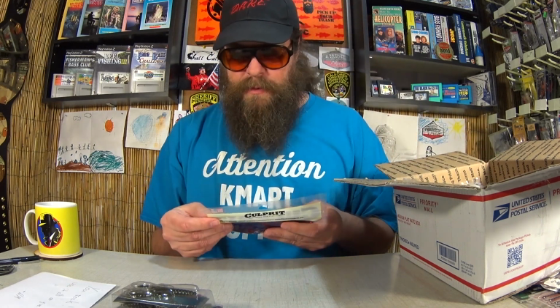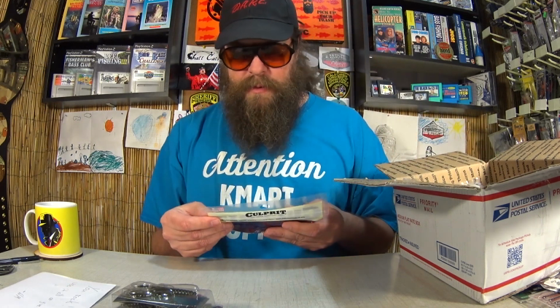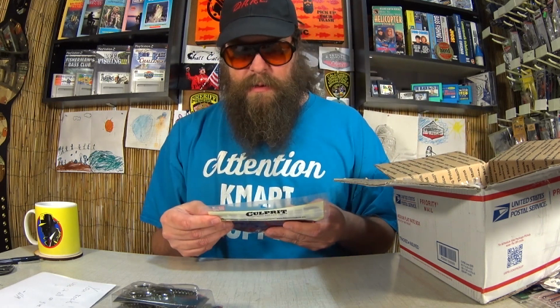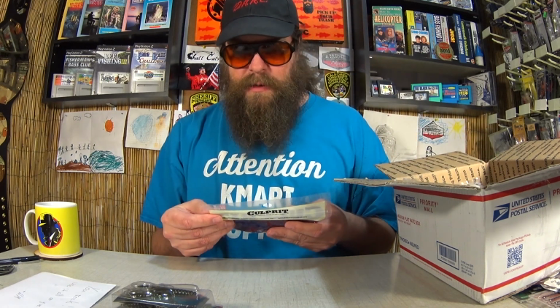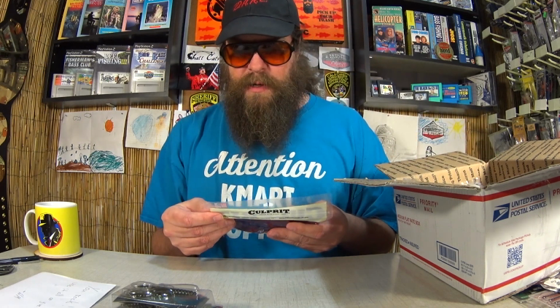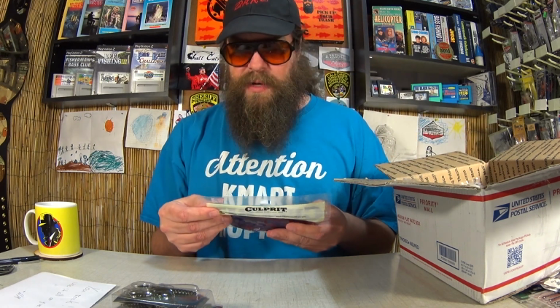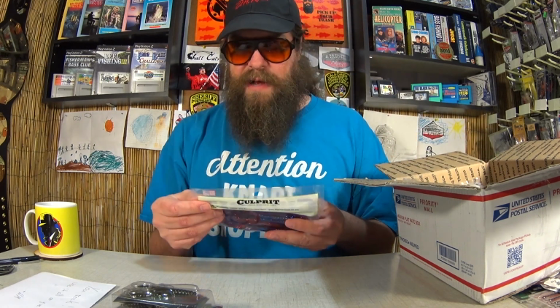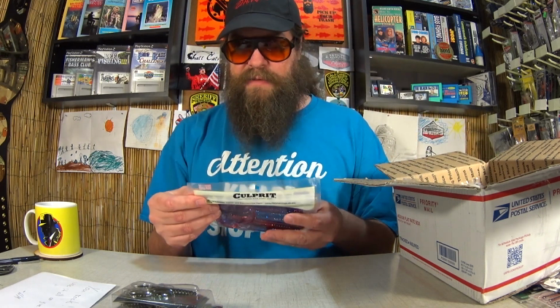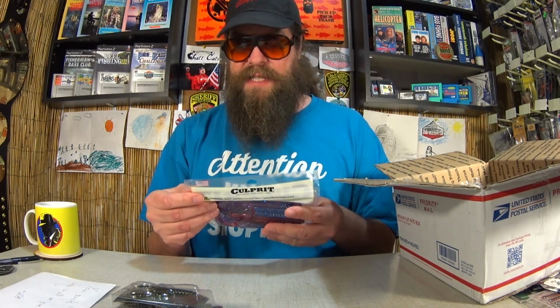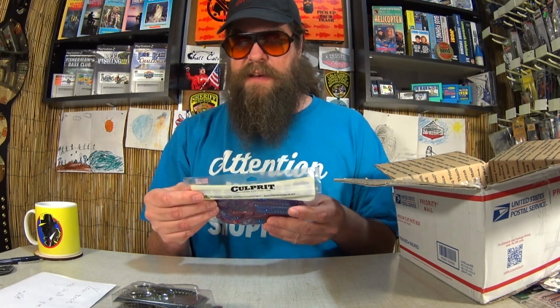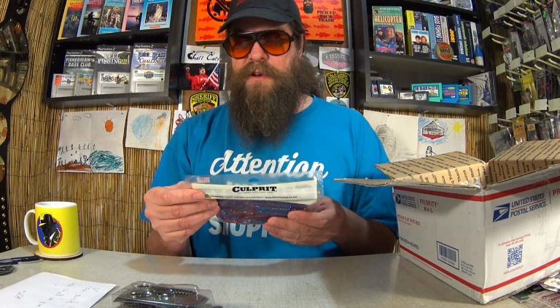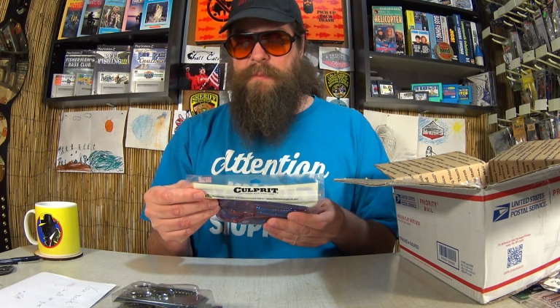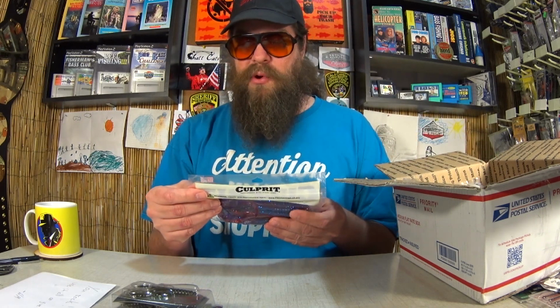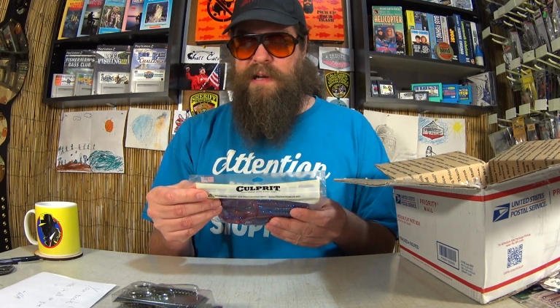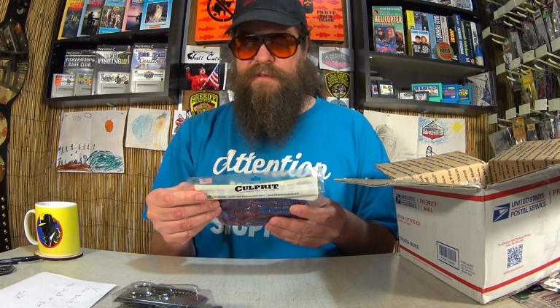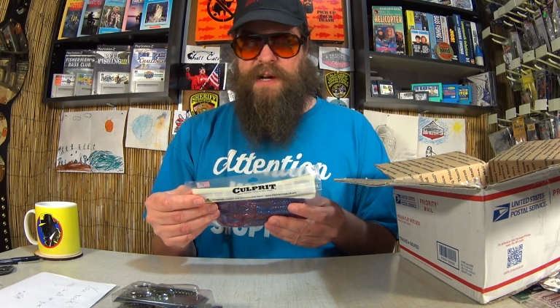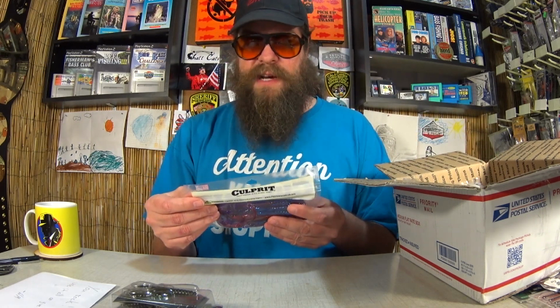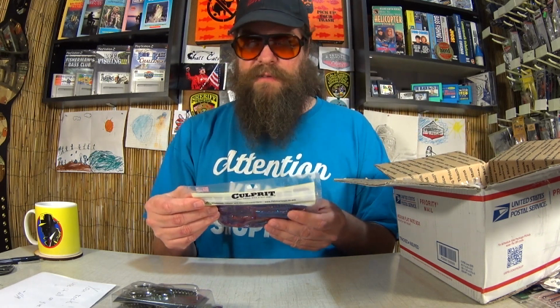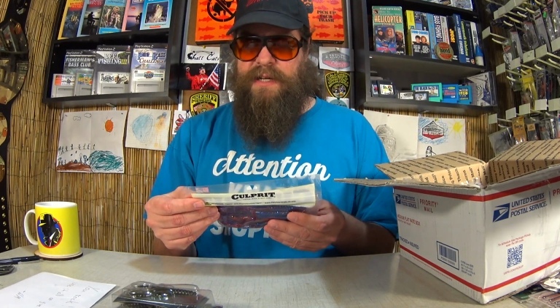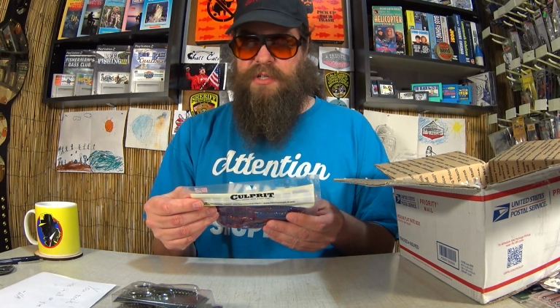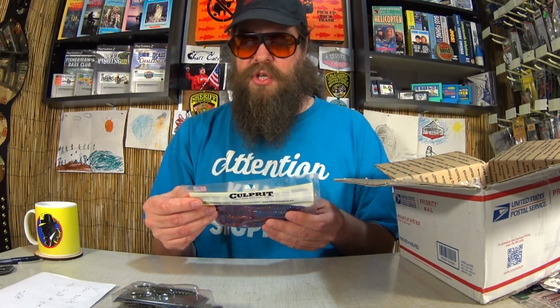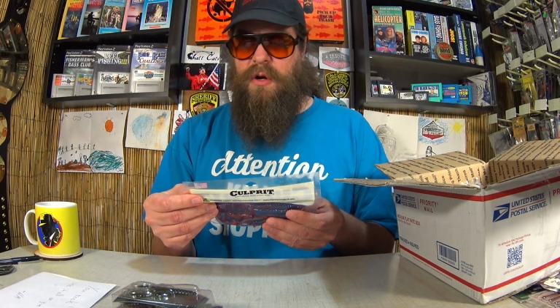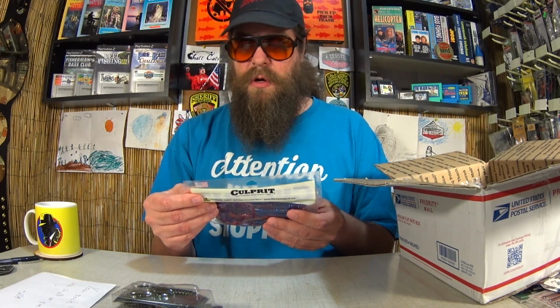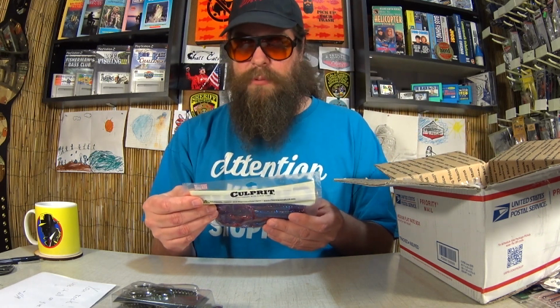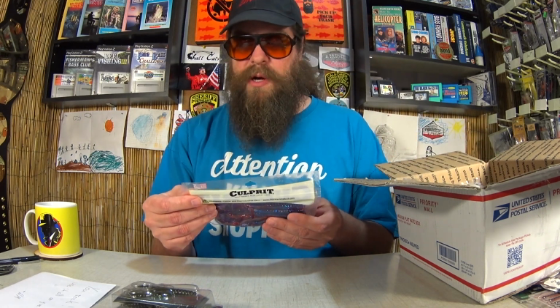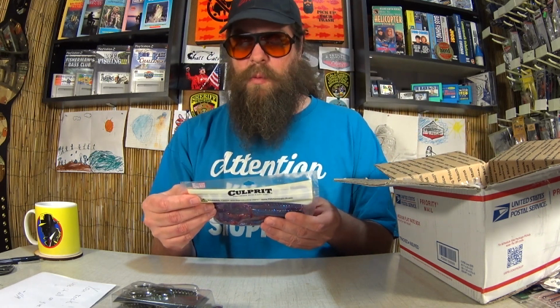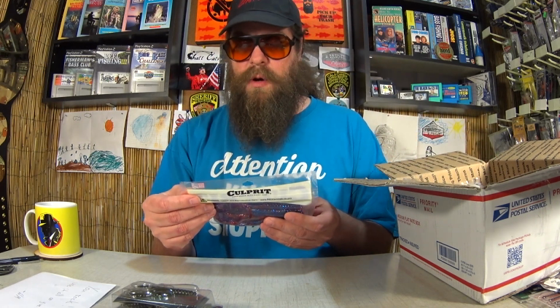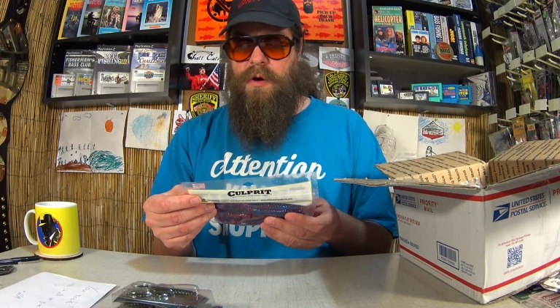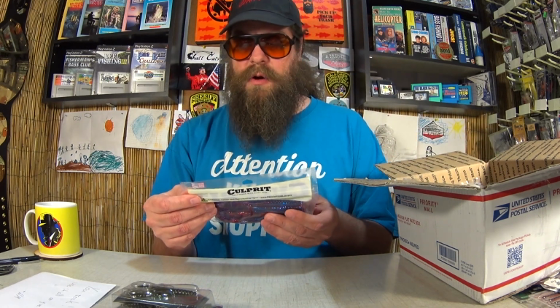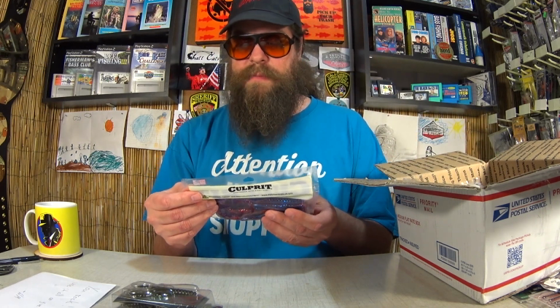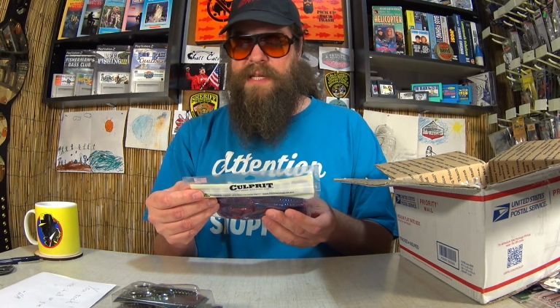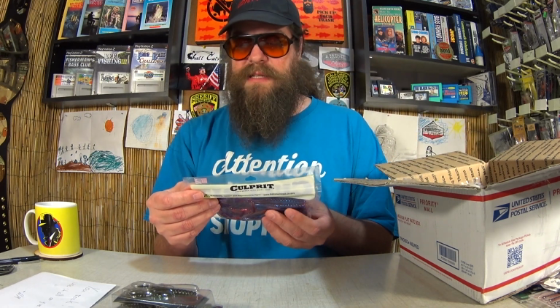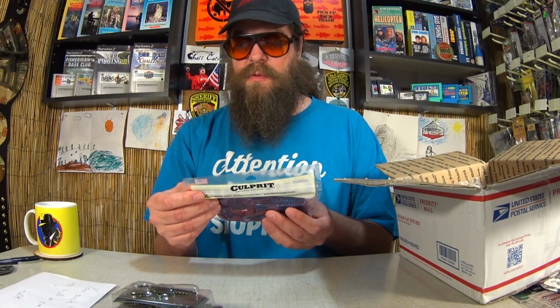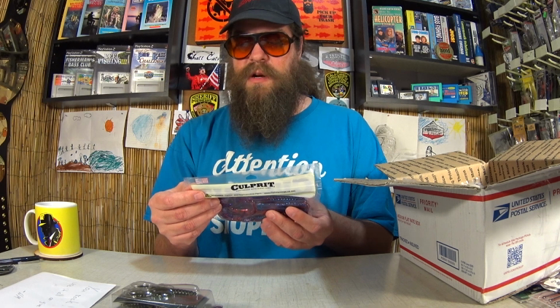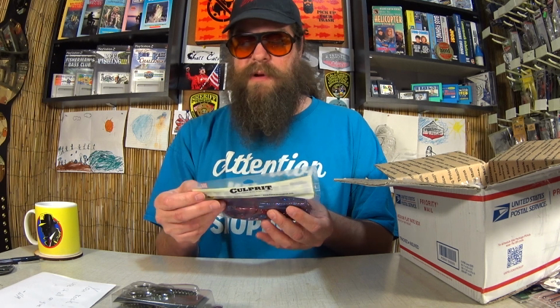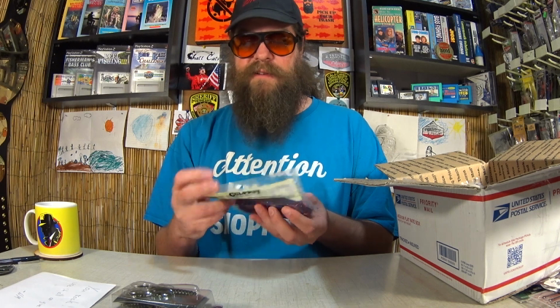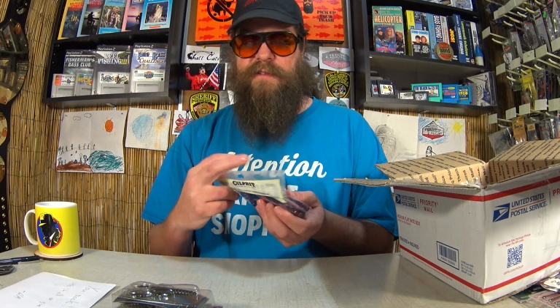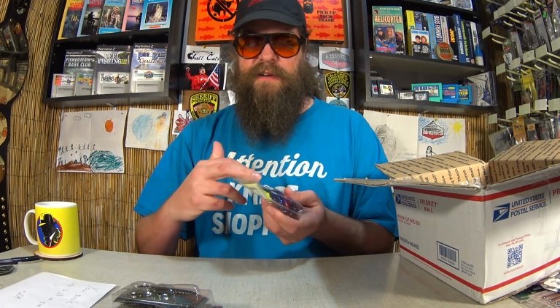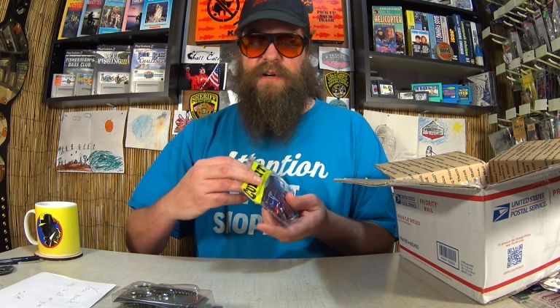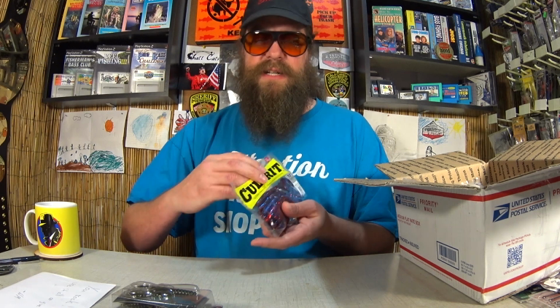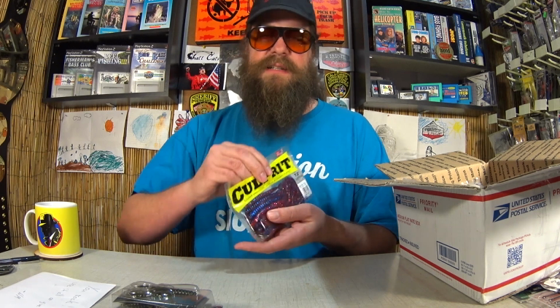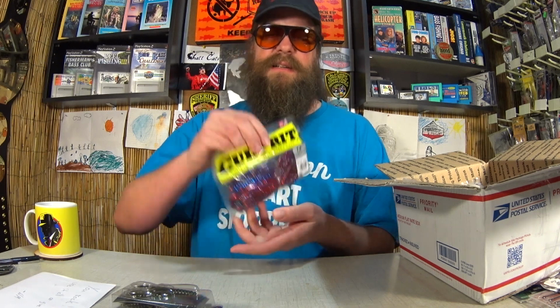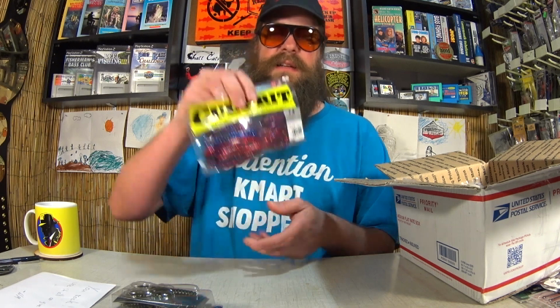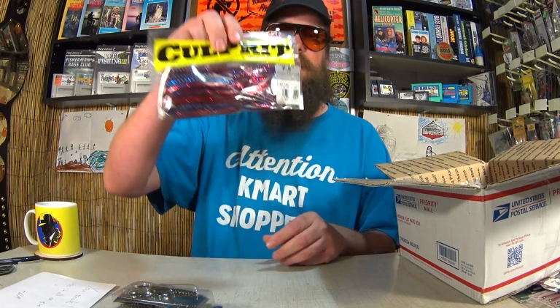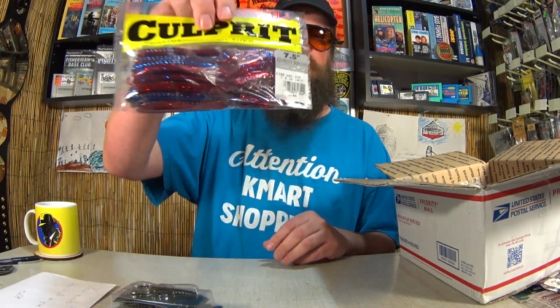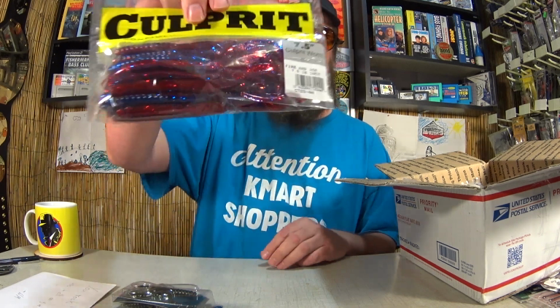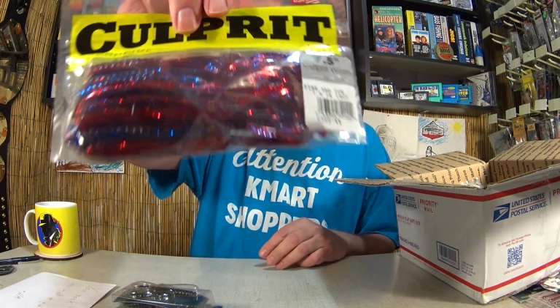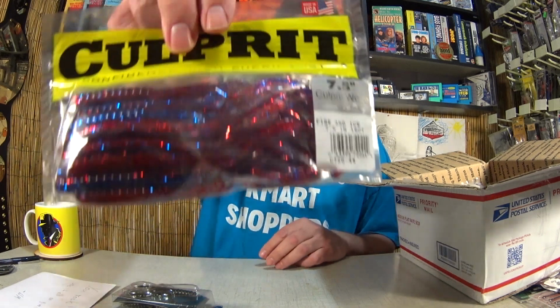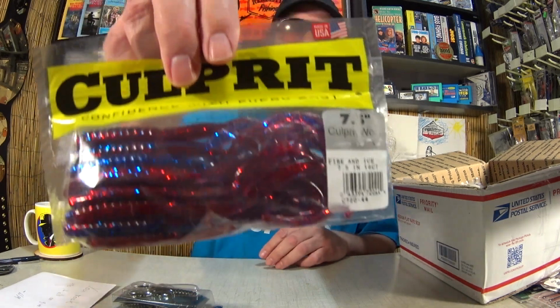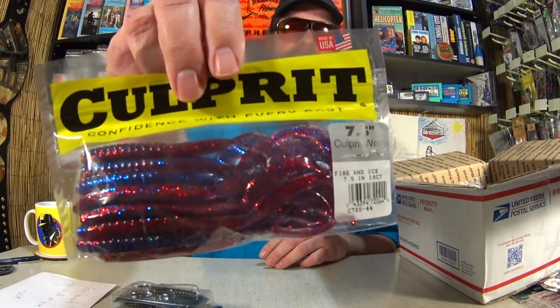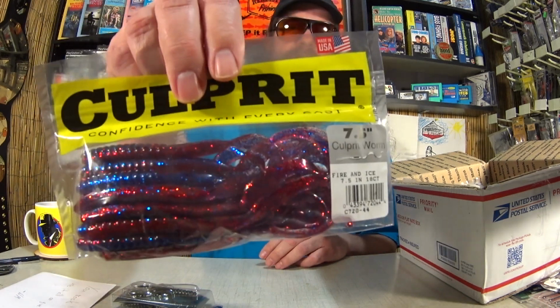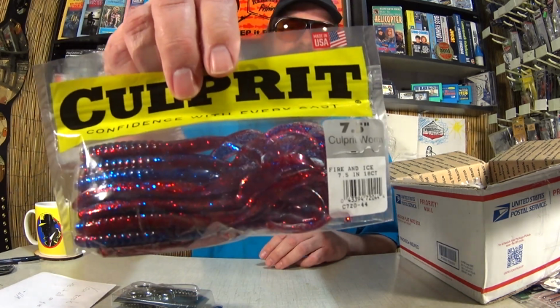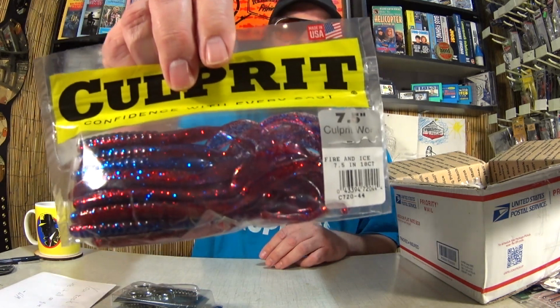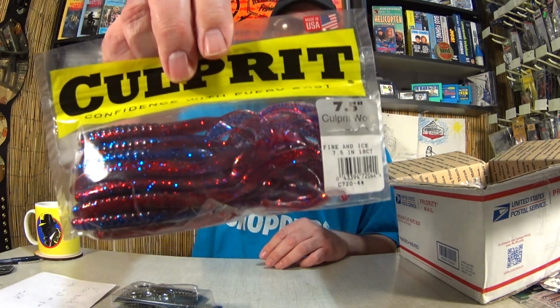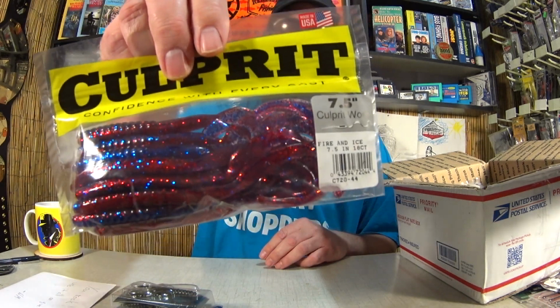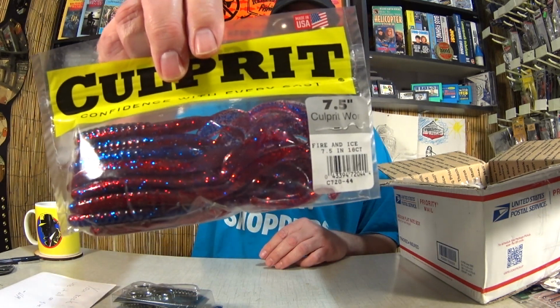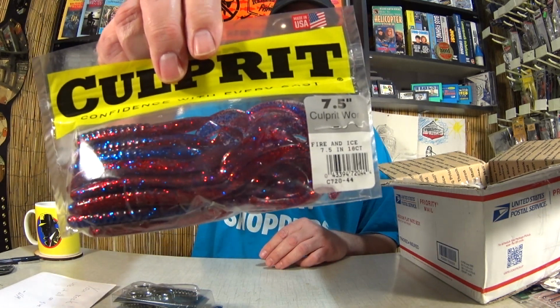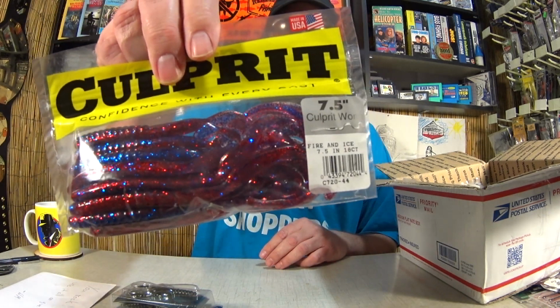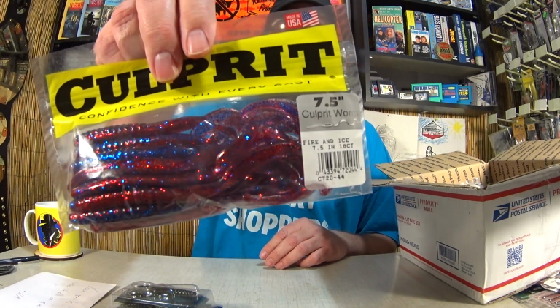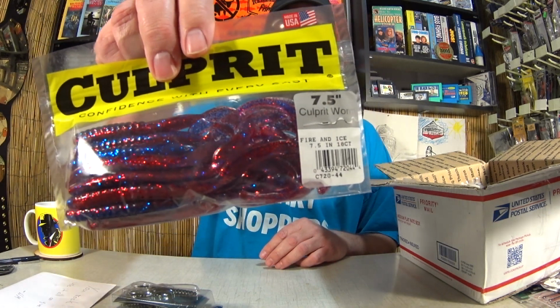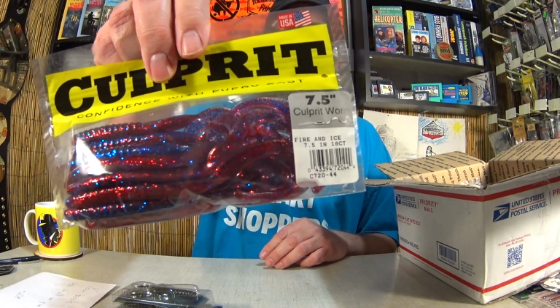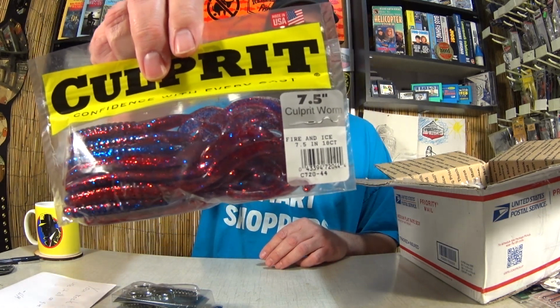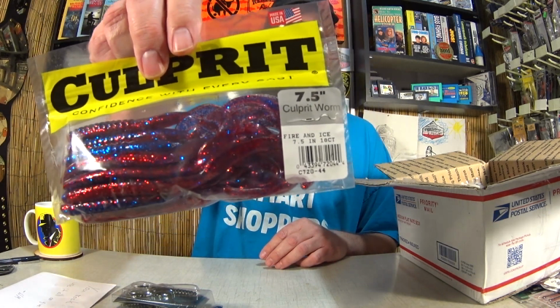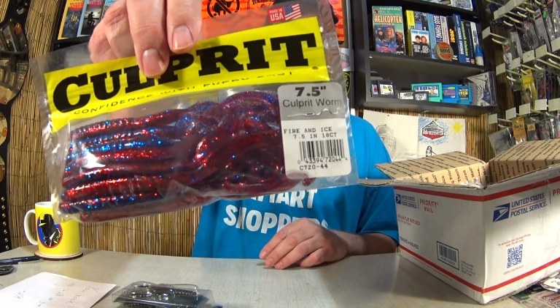Here we have a 7.5 inch Culprit worm. This is one of my favorites. Interesting color — Fire and Ice.